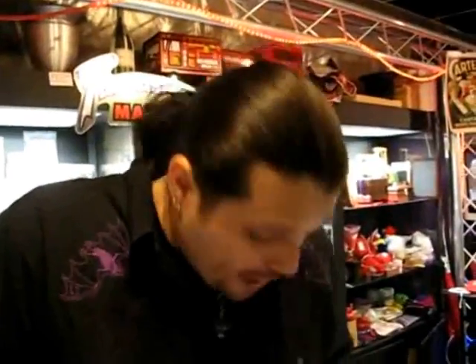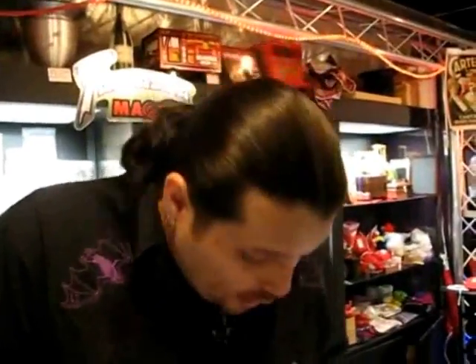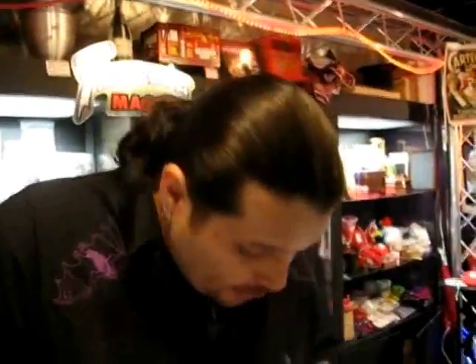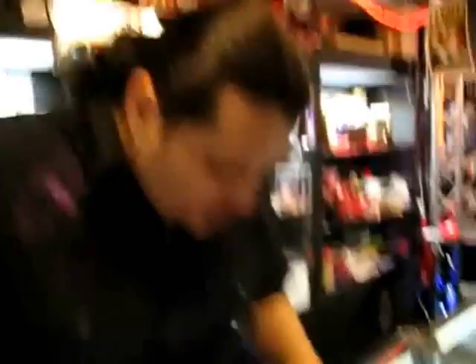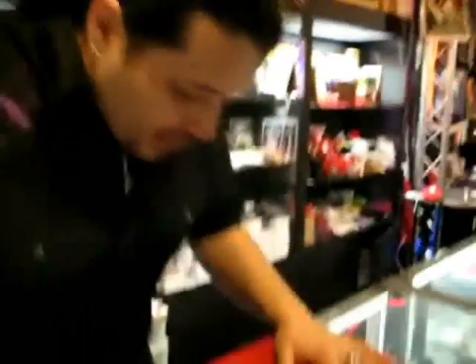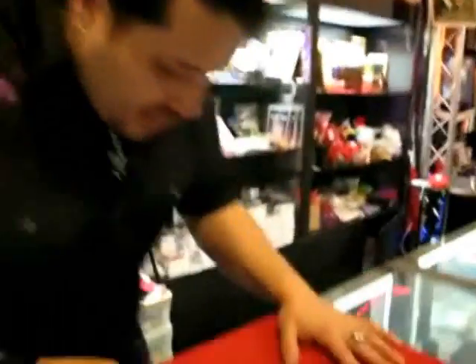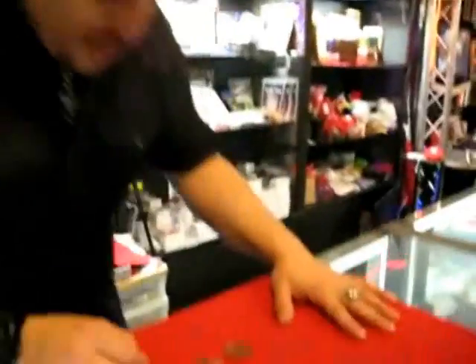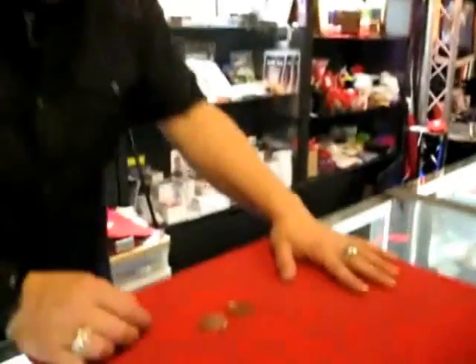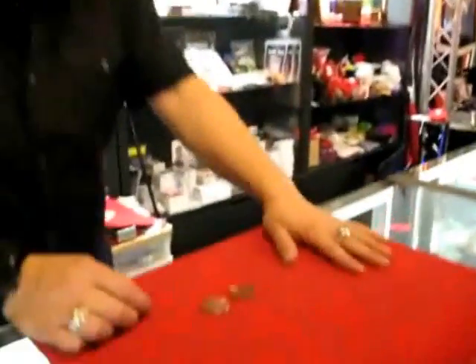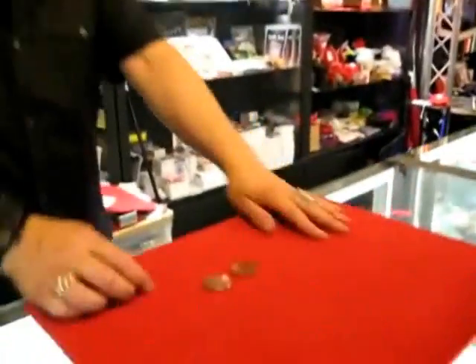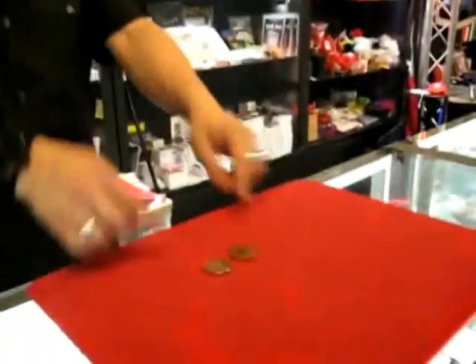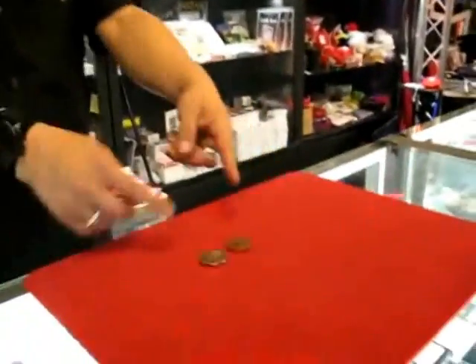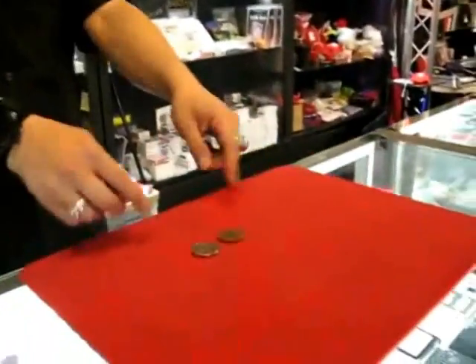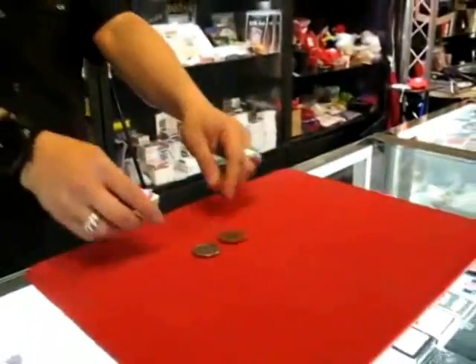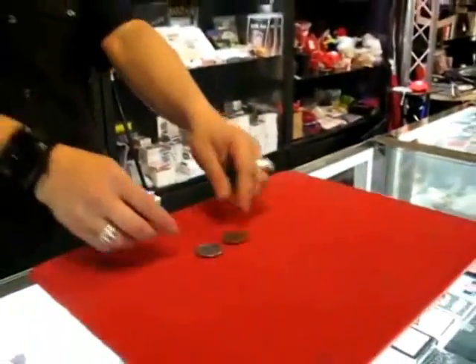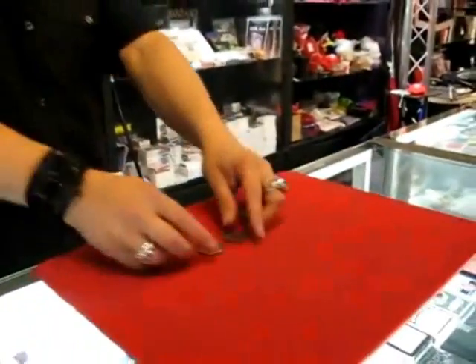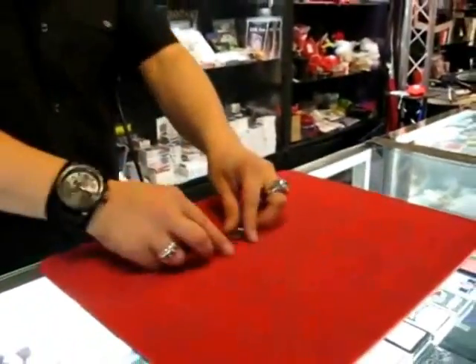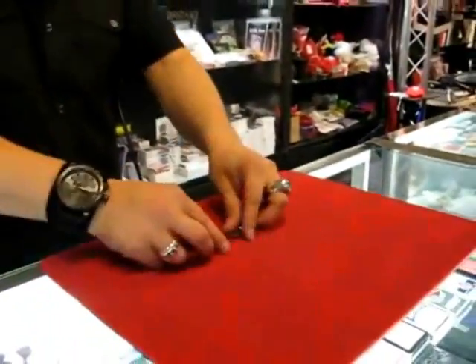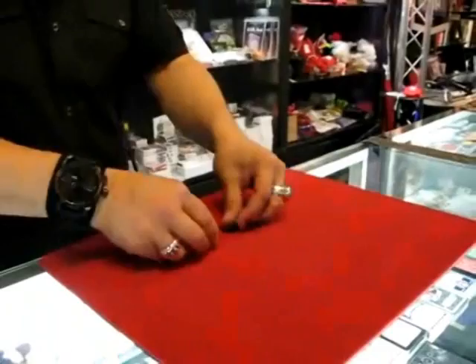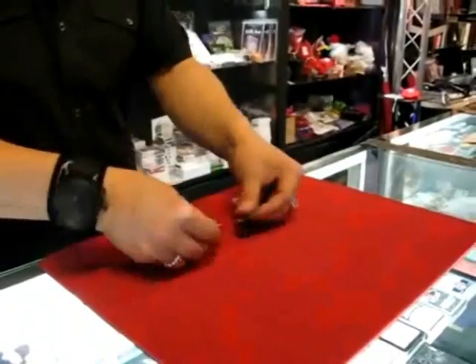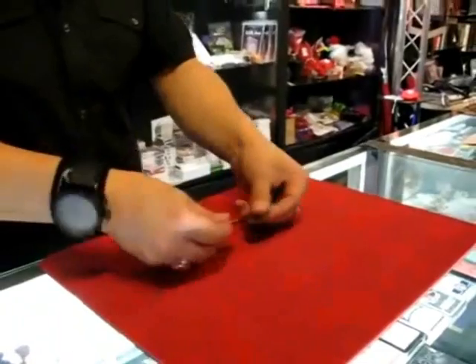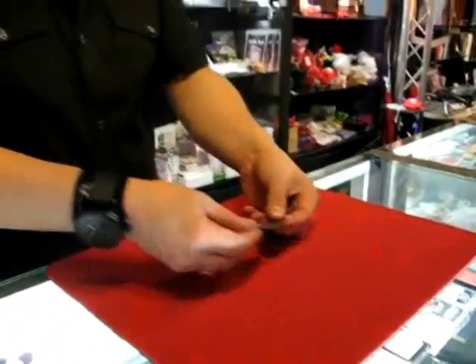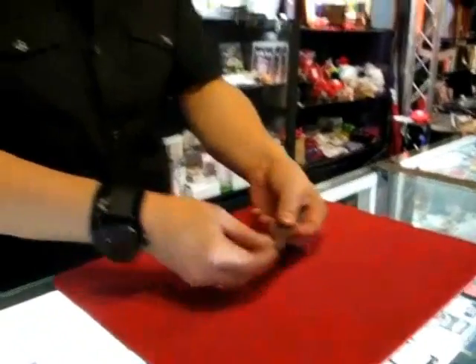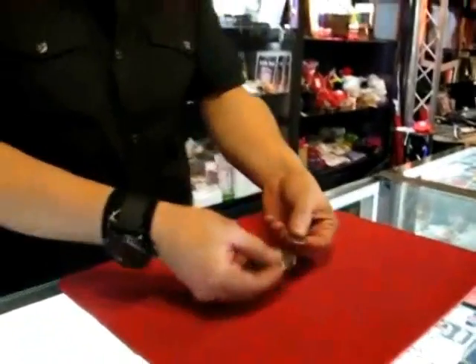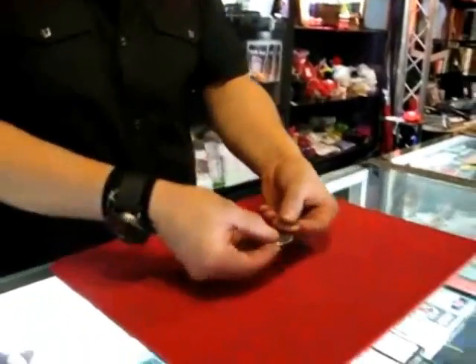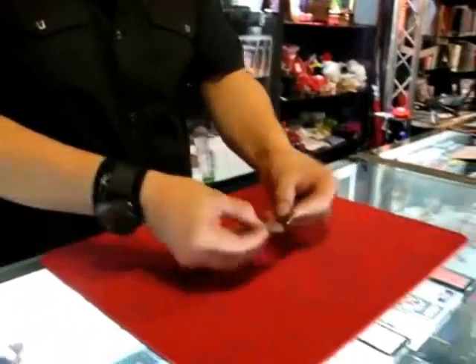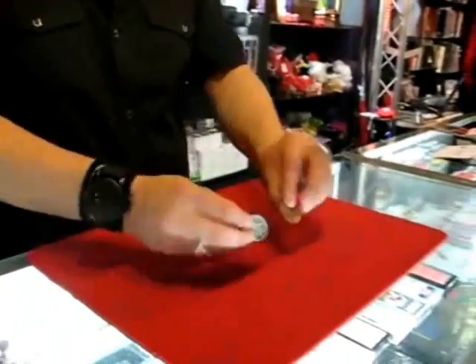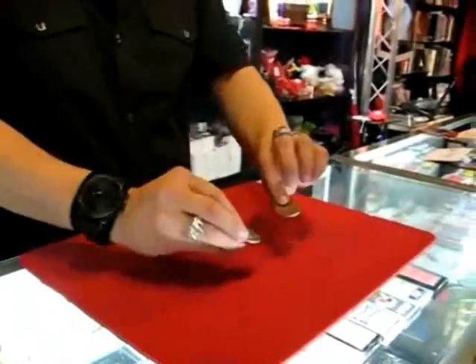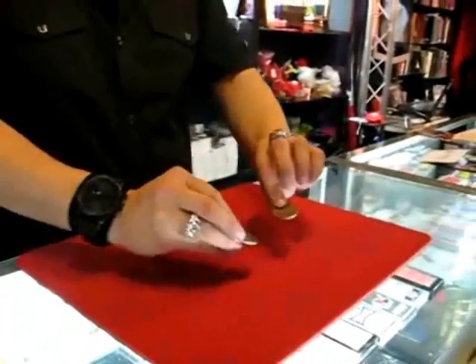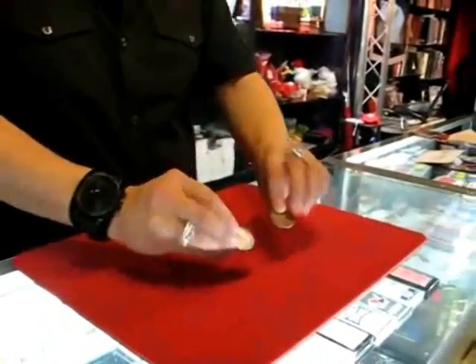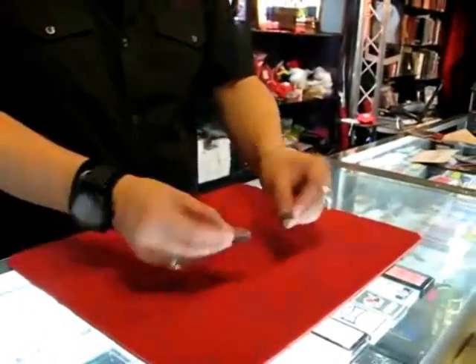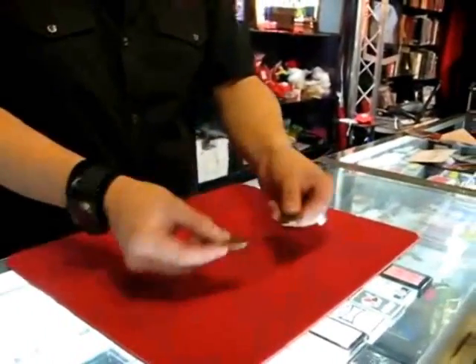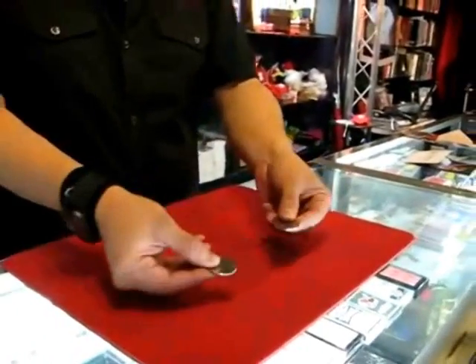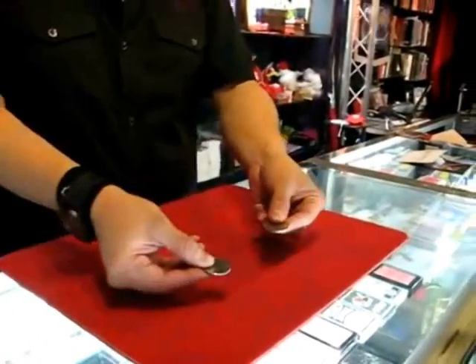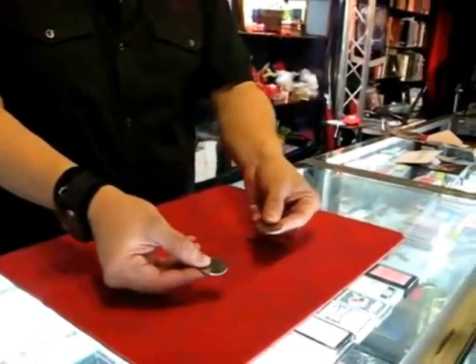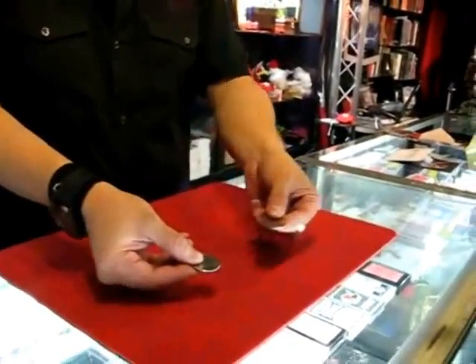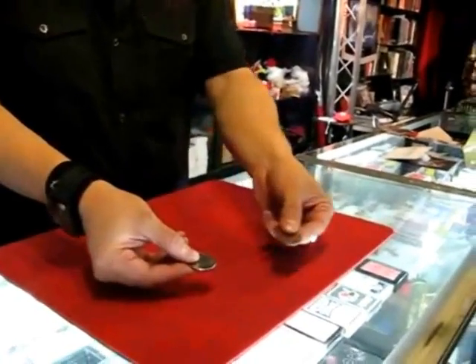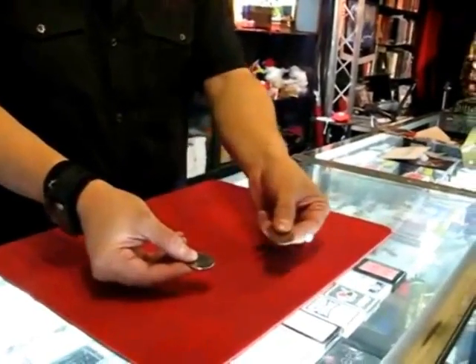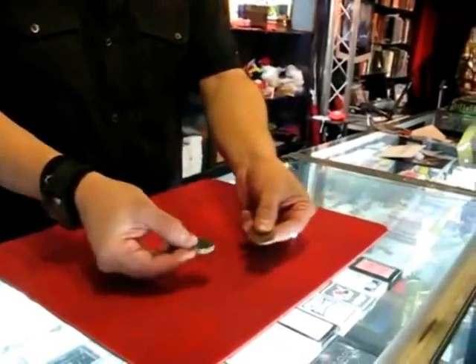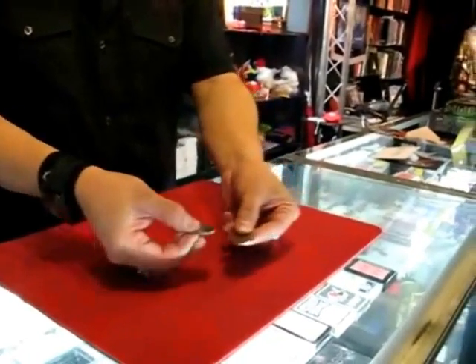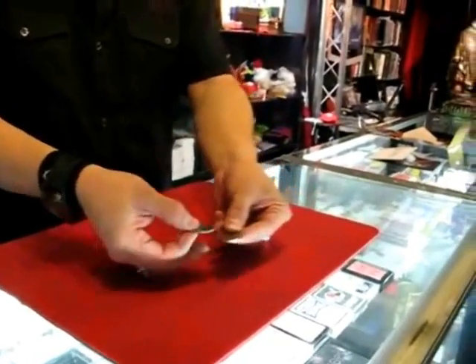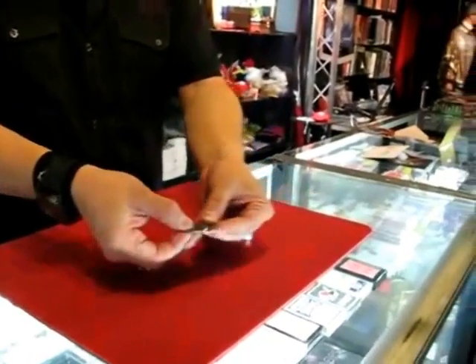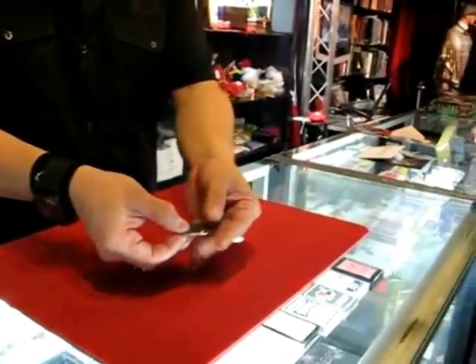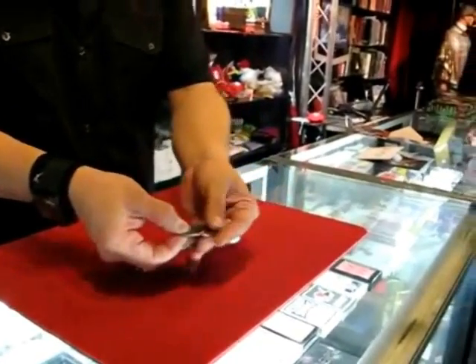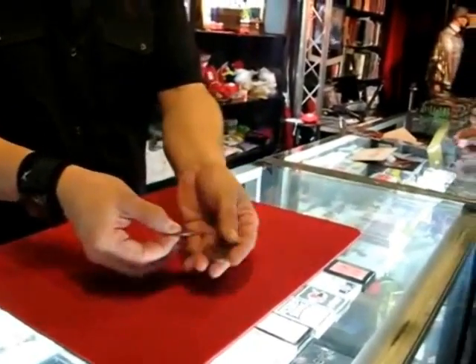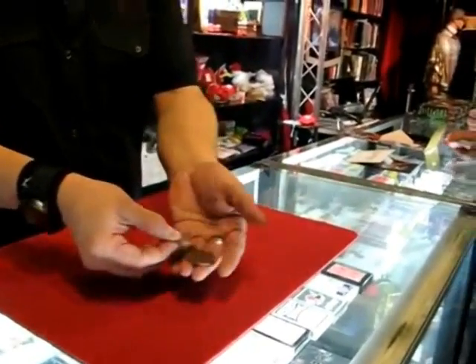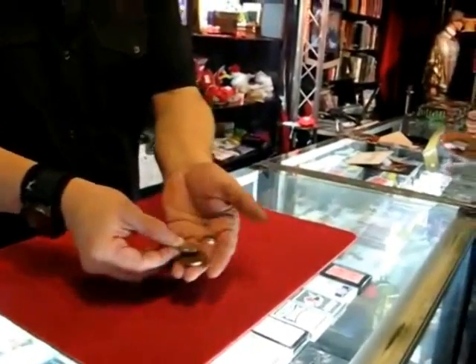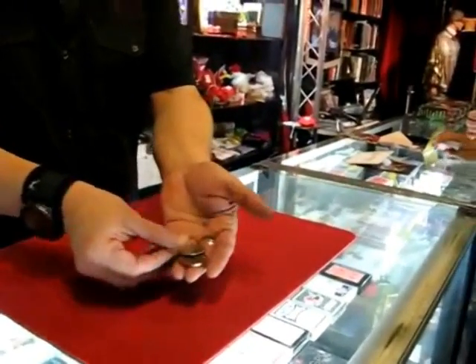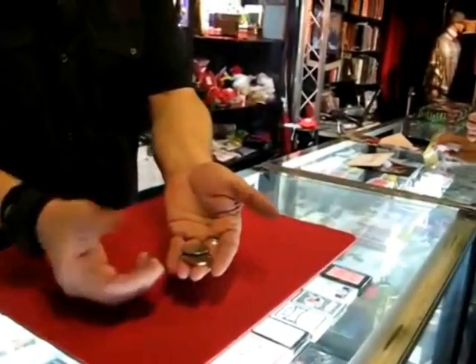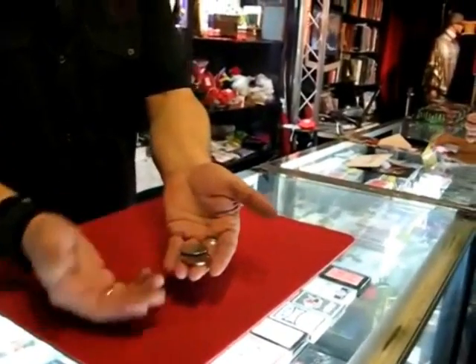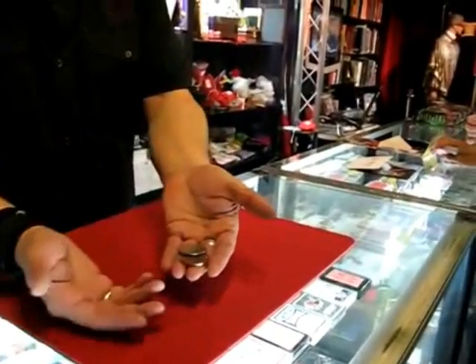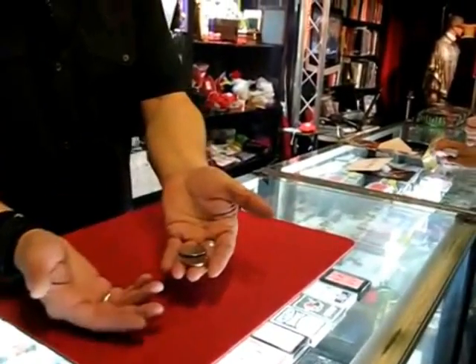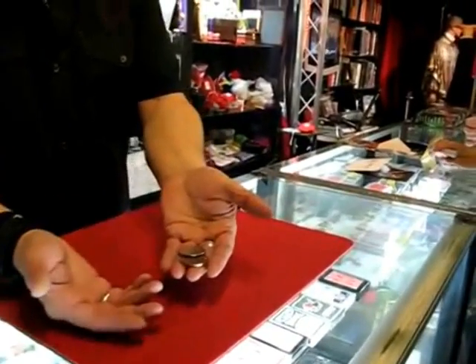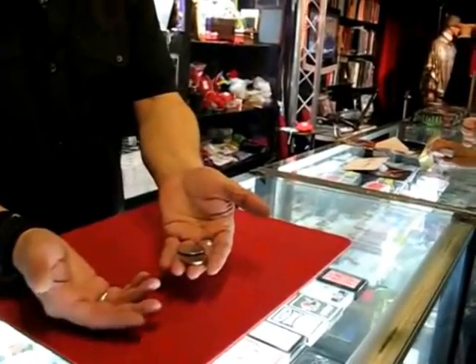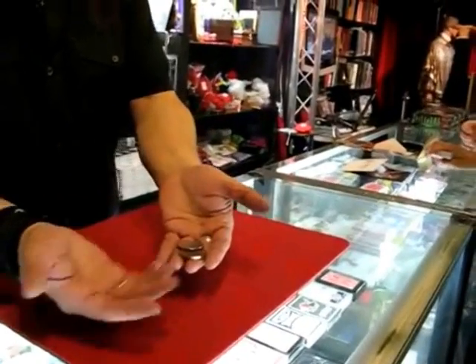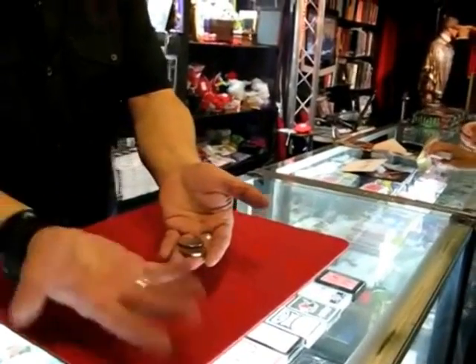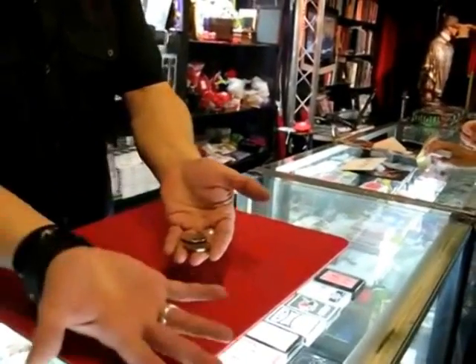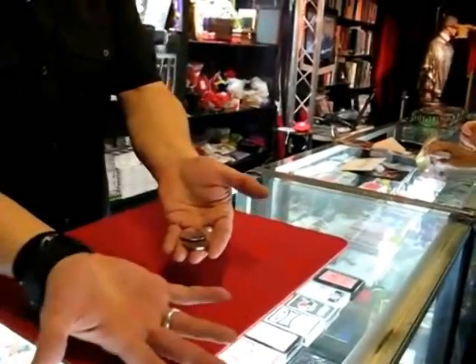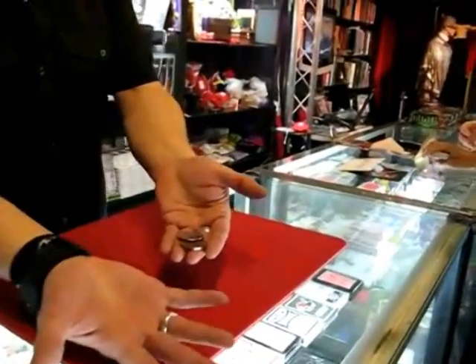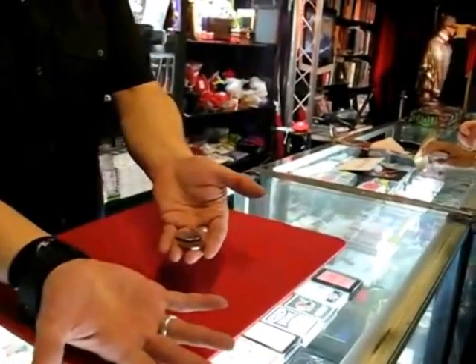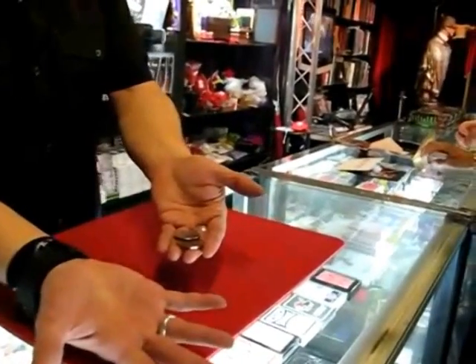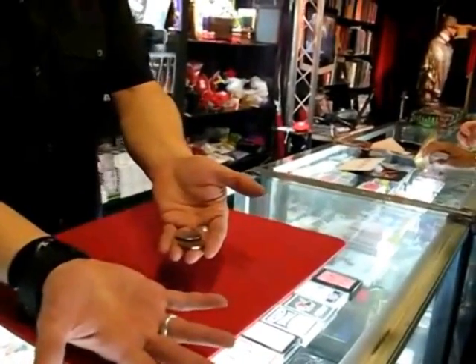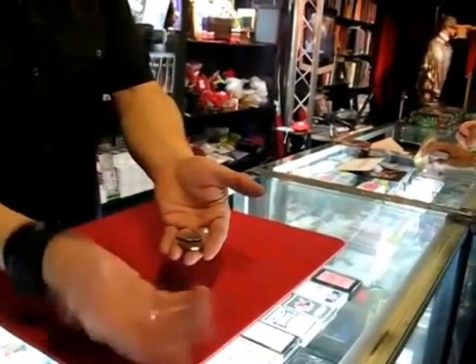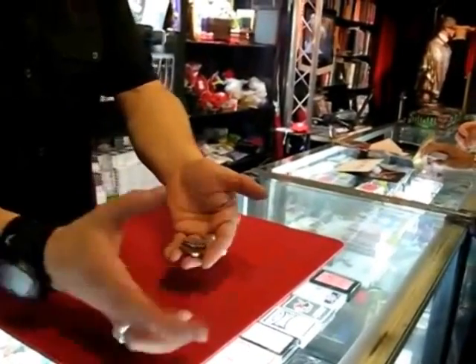Alright, anyways, watch this. You ready? It's a copper and a silver coin. Watch really close. Silver and copper. I place them in my hand. Nothing in my hand.